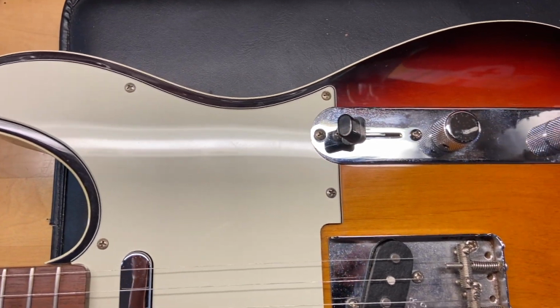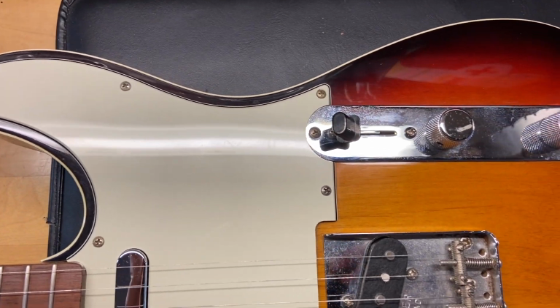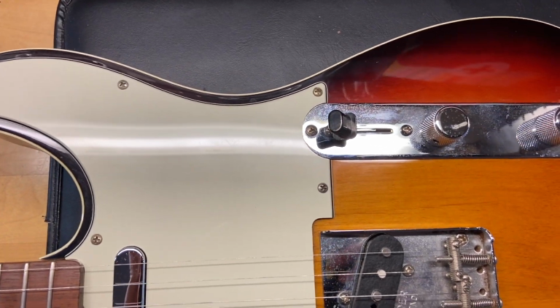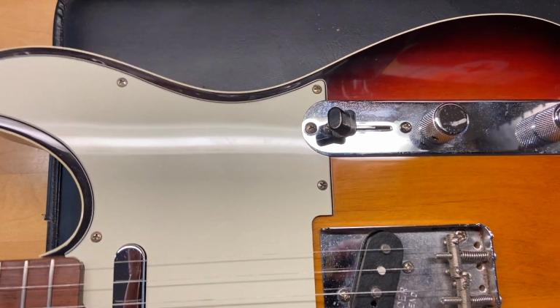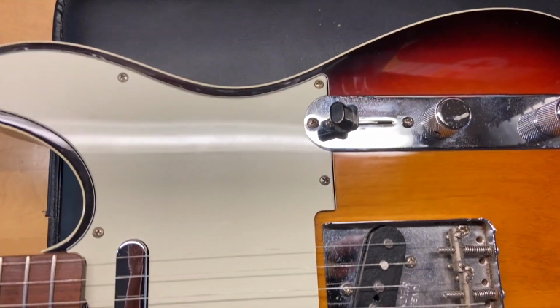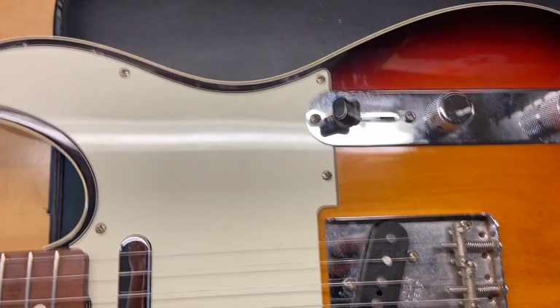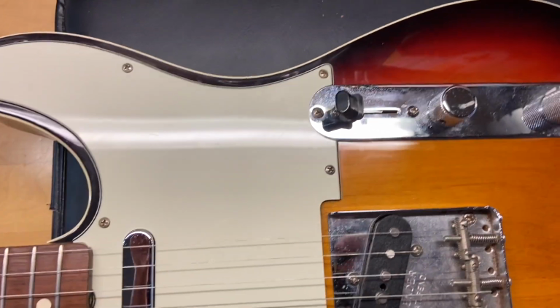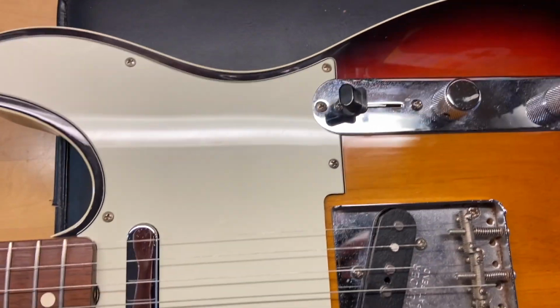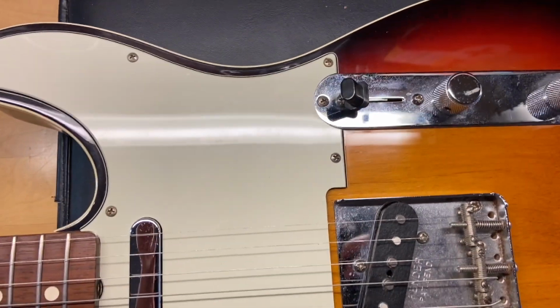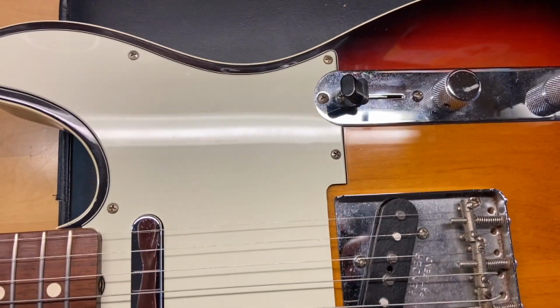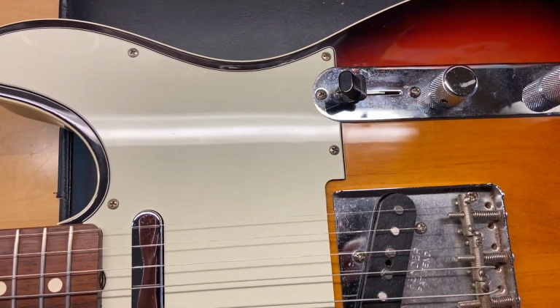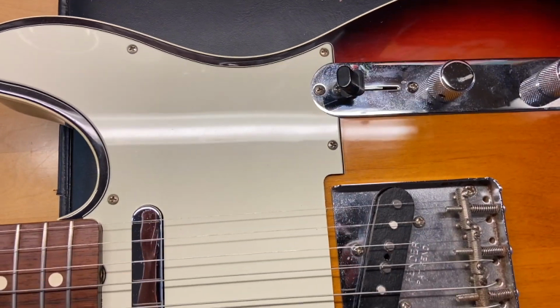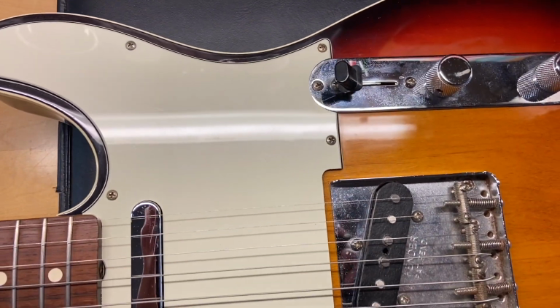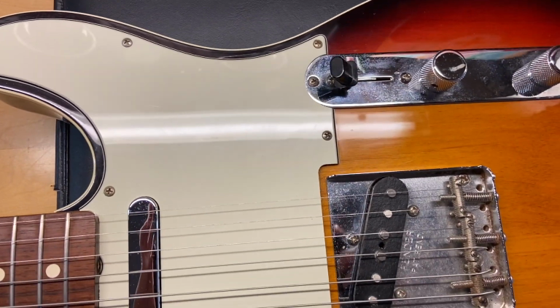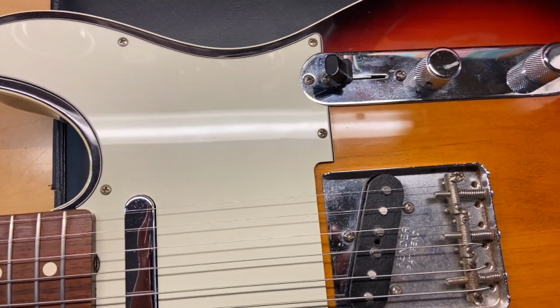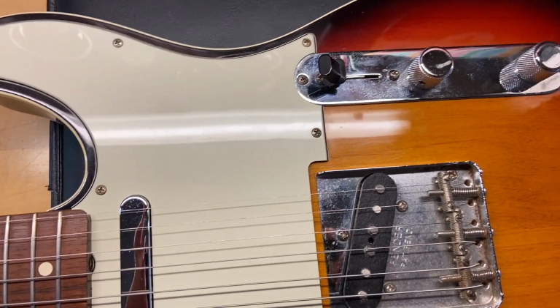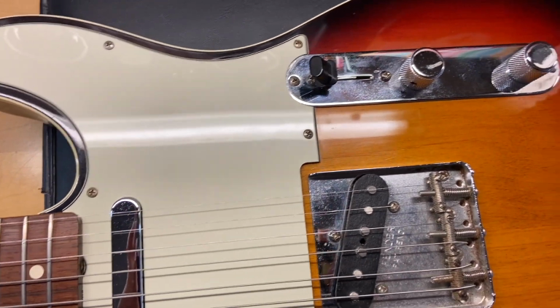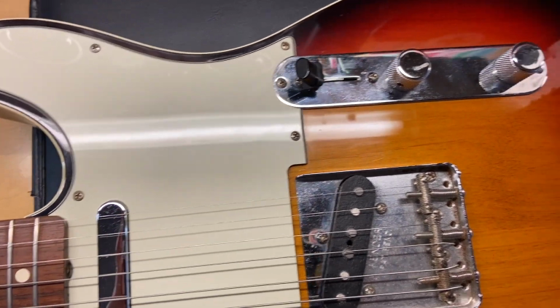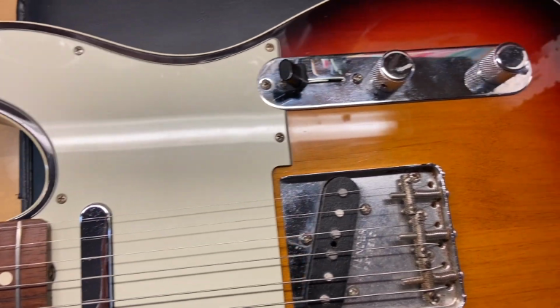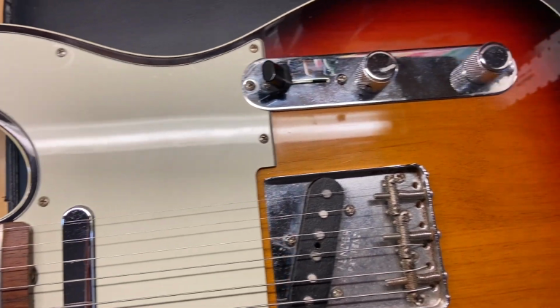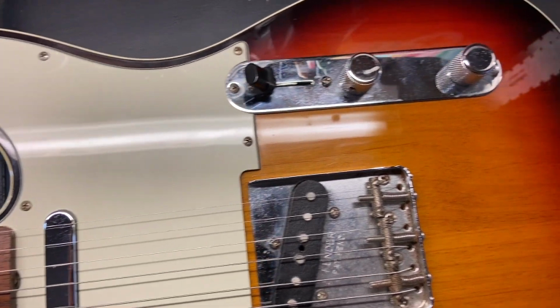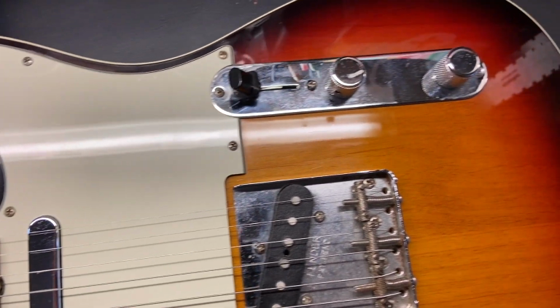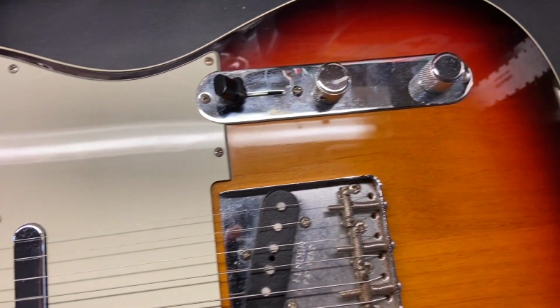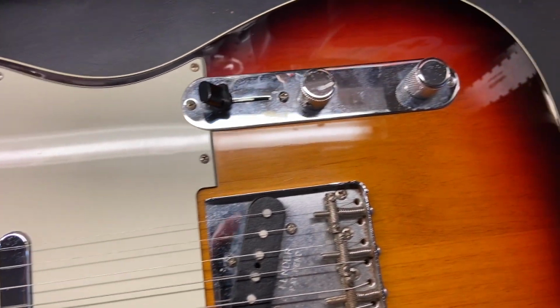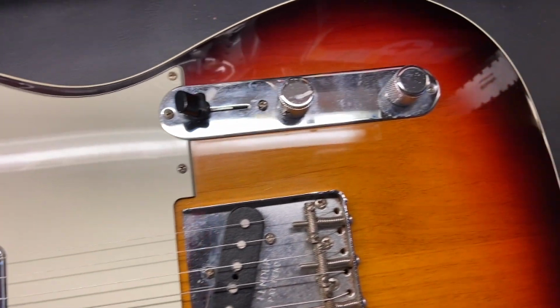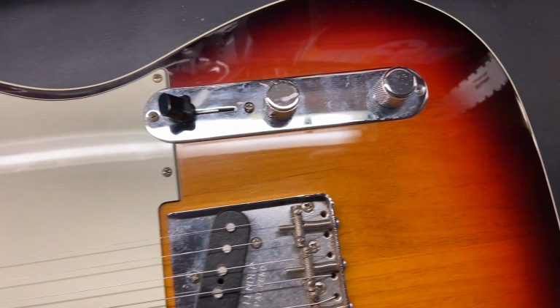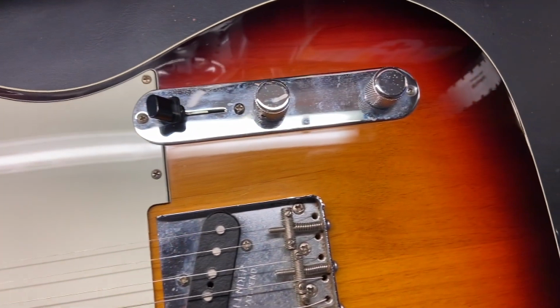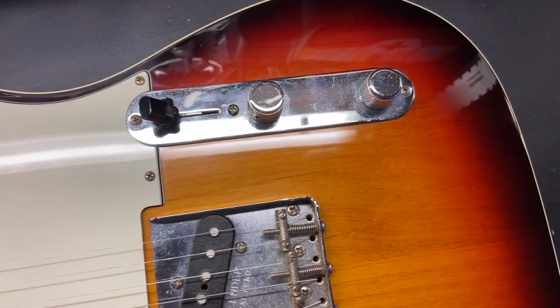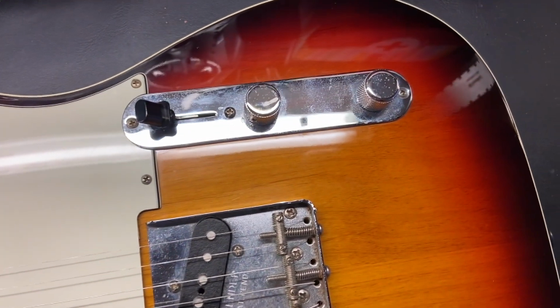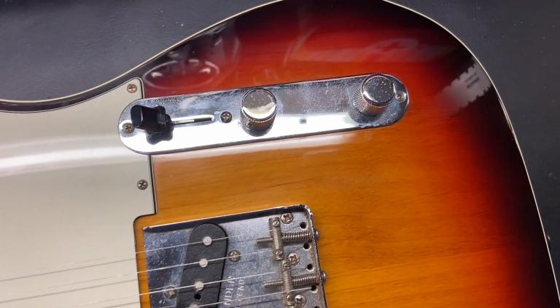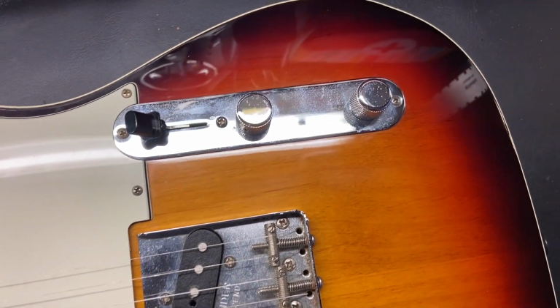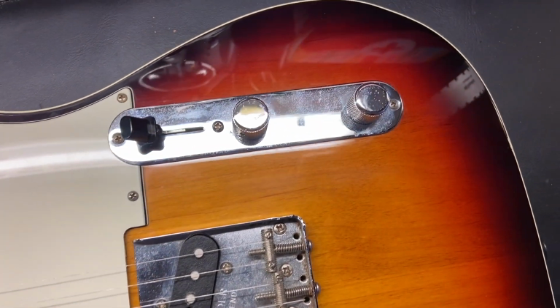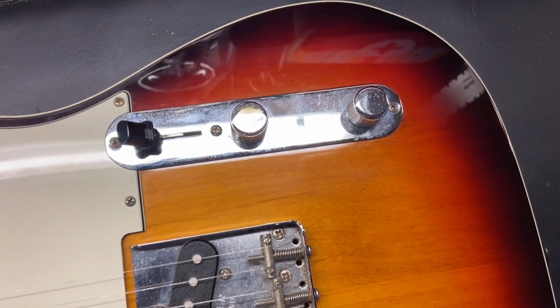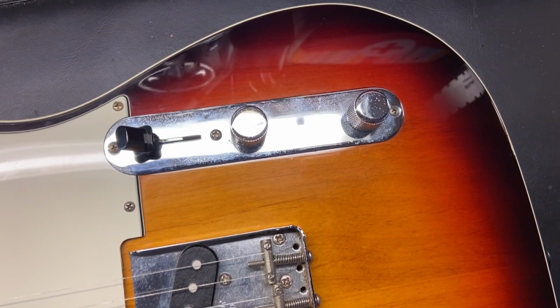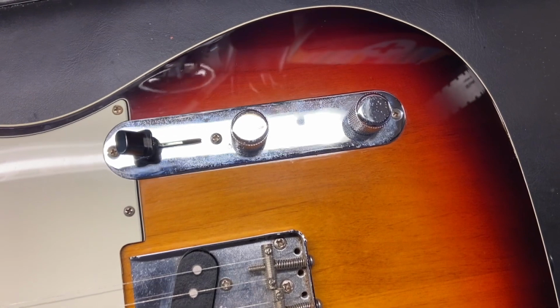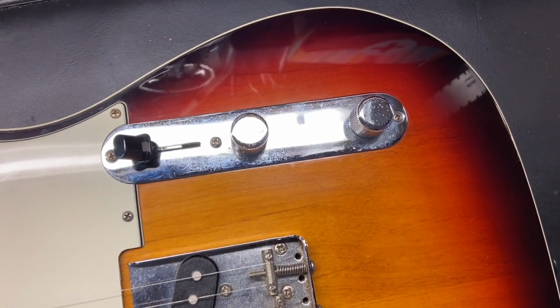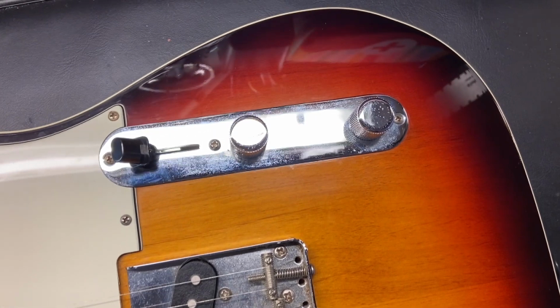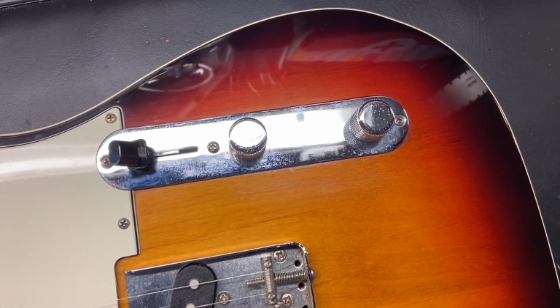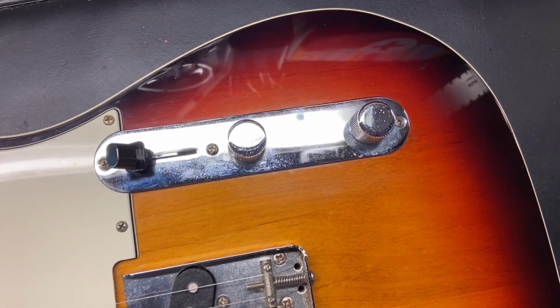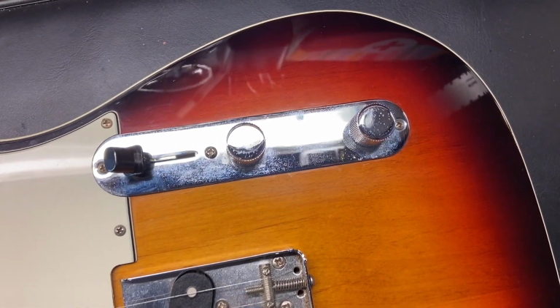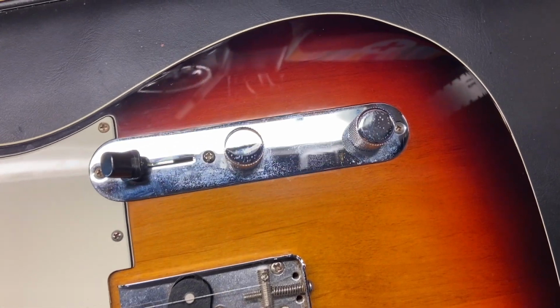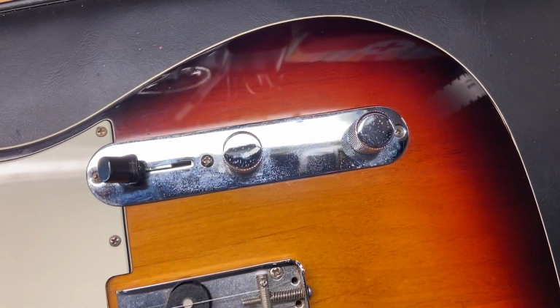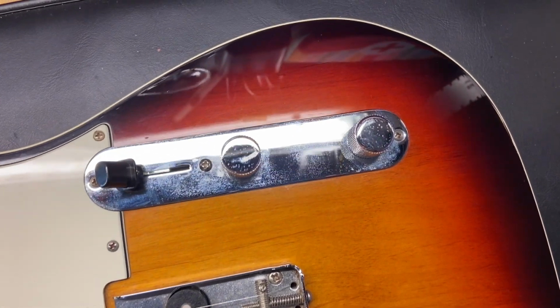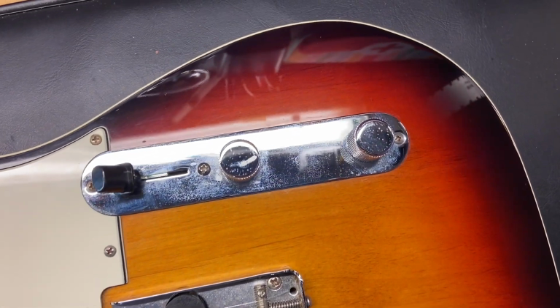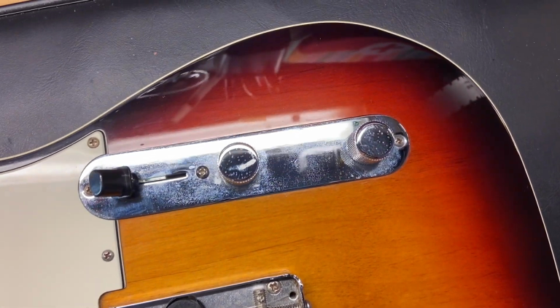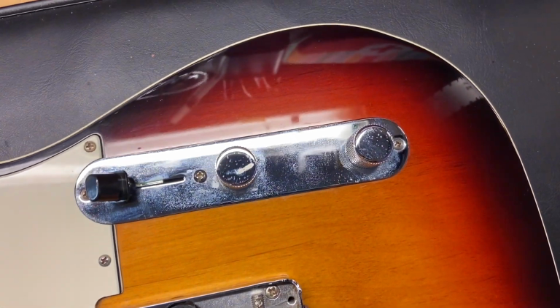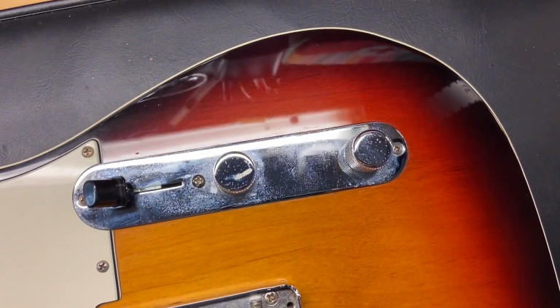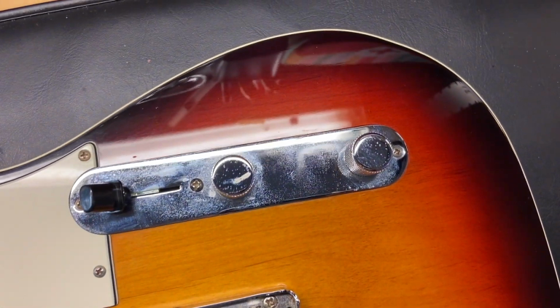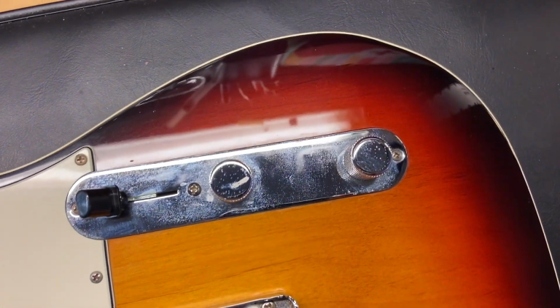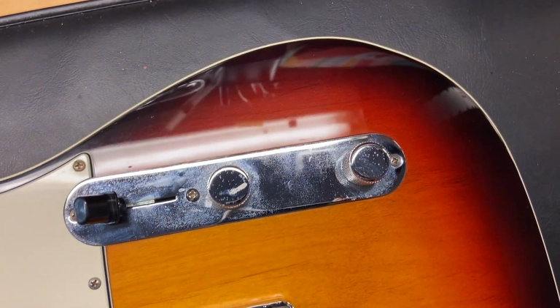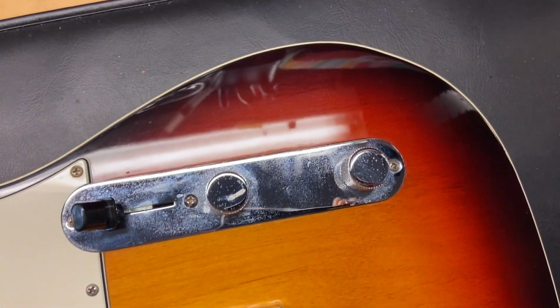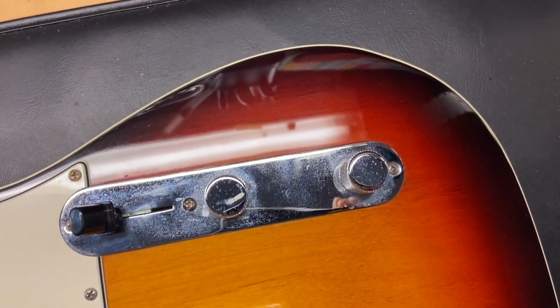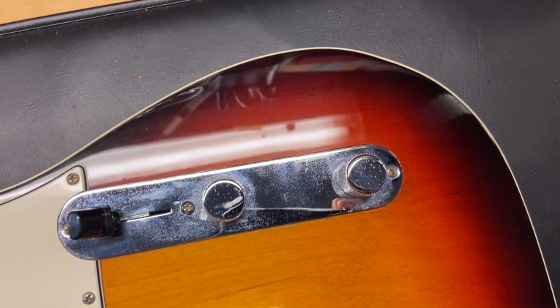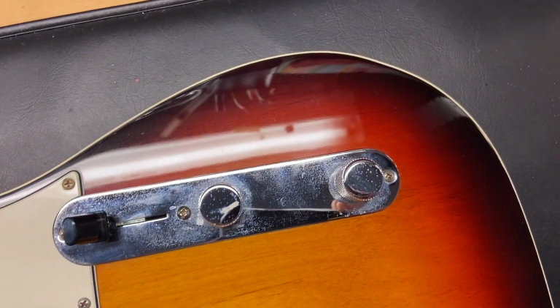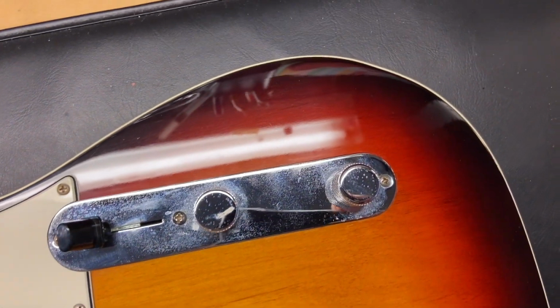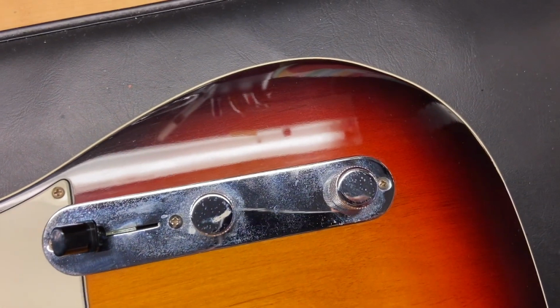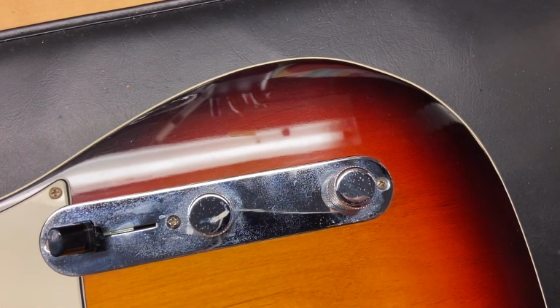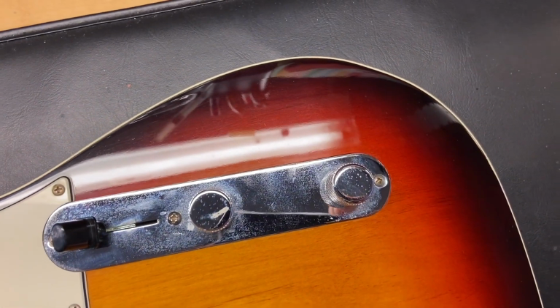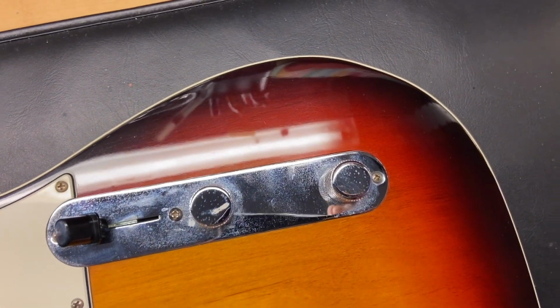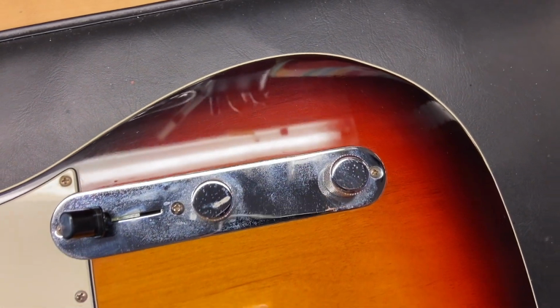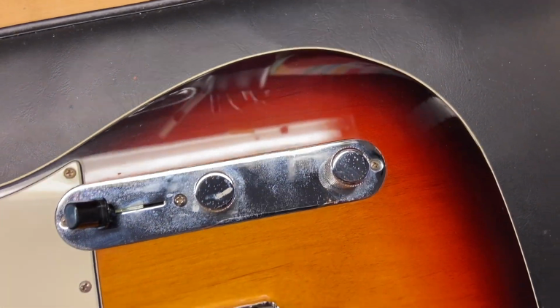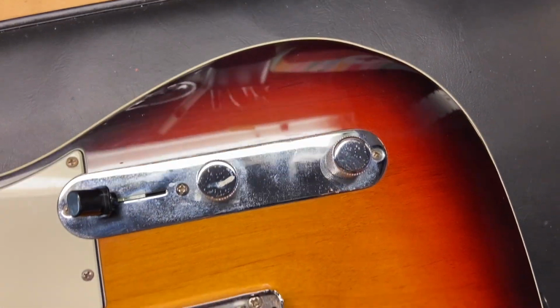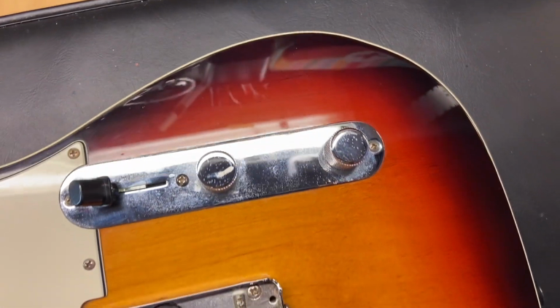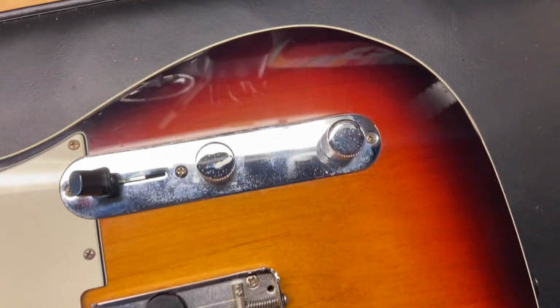You can just see some light scratches on that pickguard, and then we just have tarnish to that hardware that you can see.